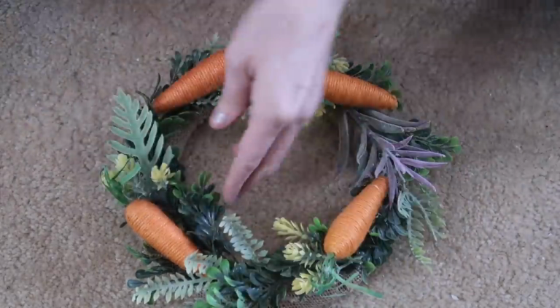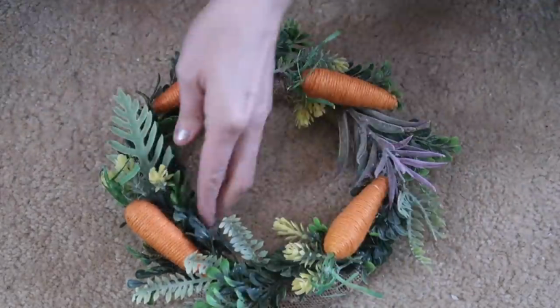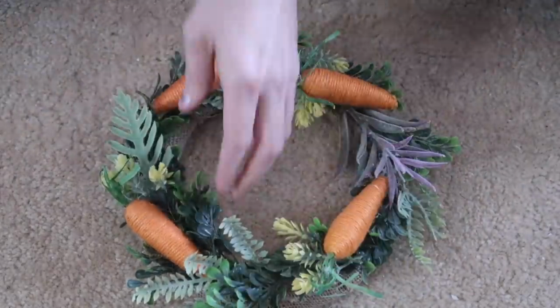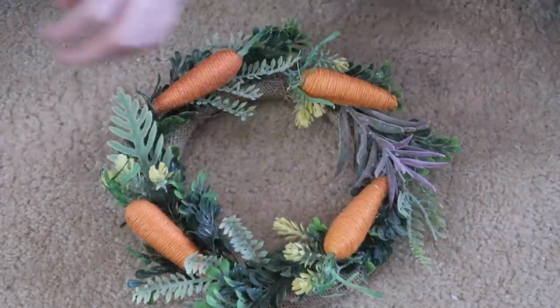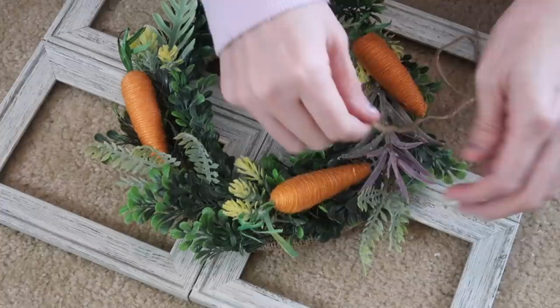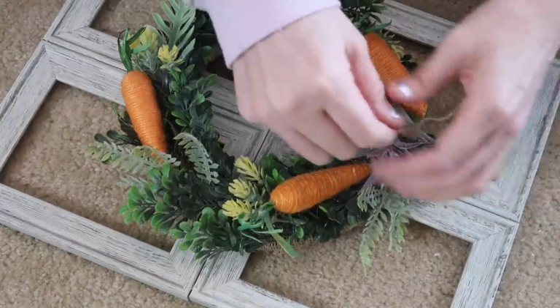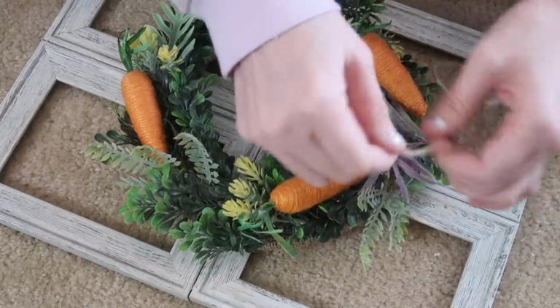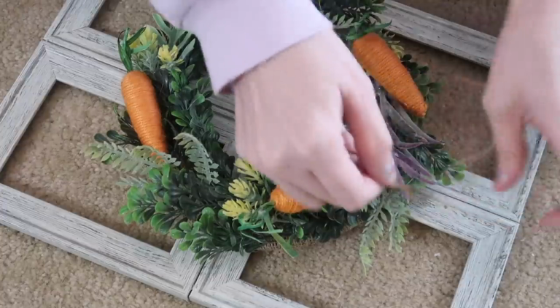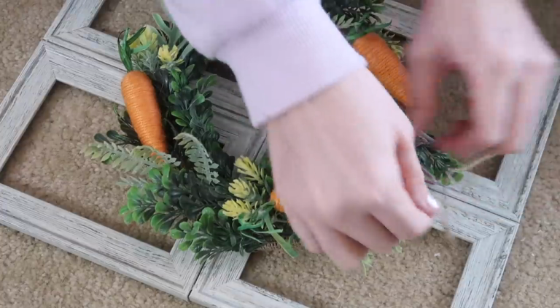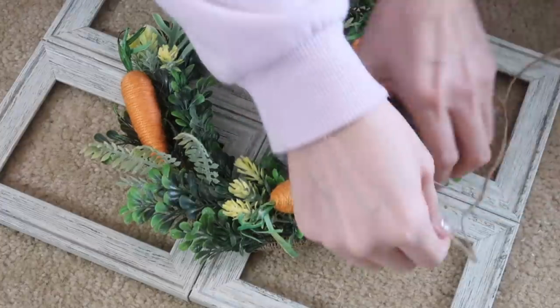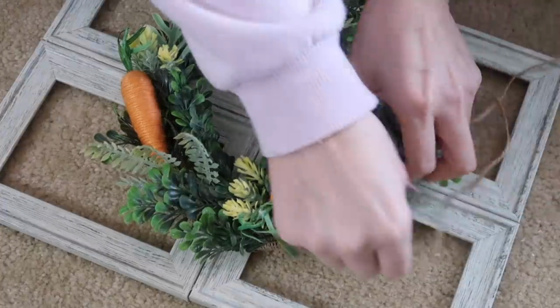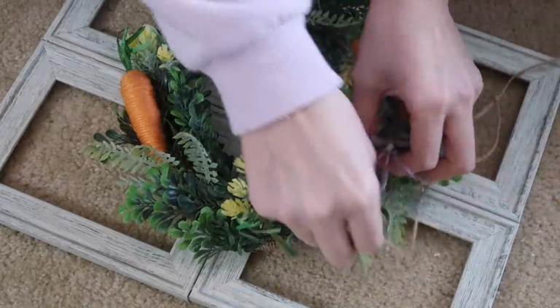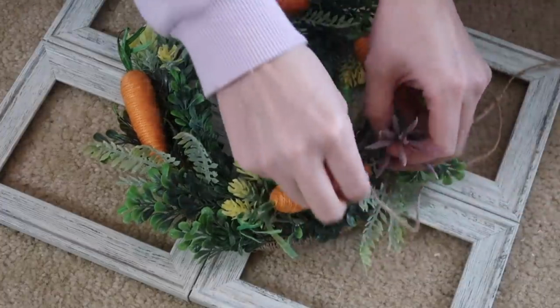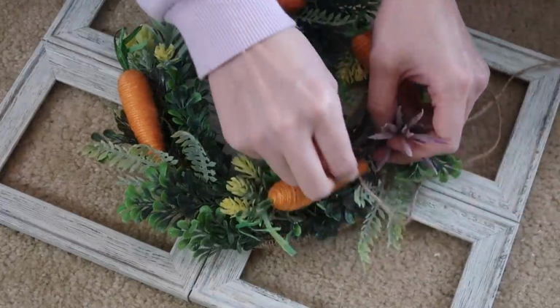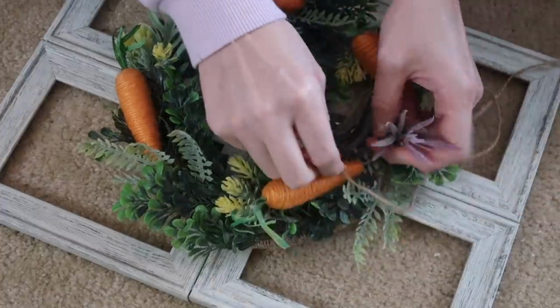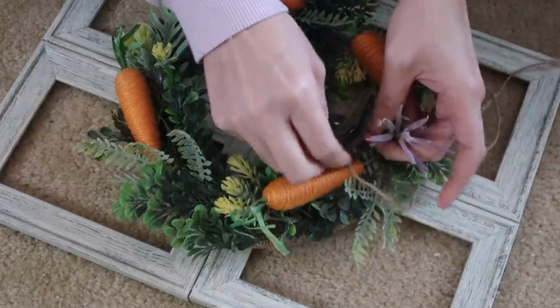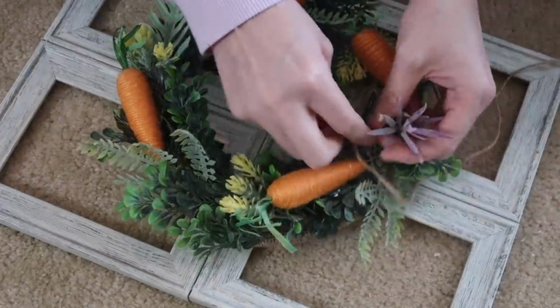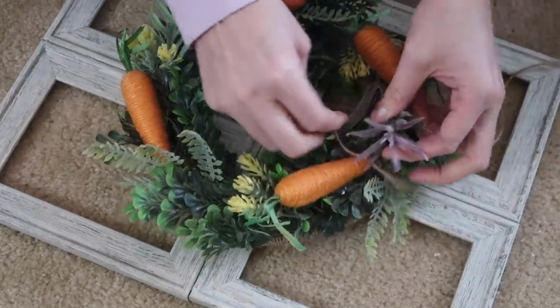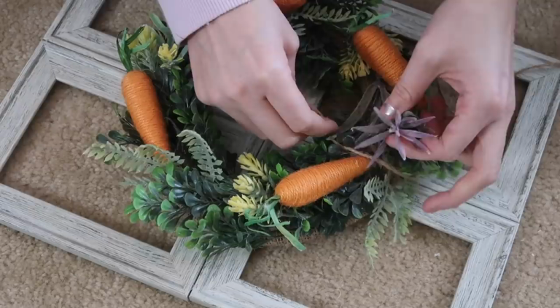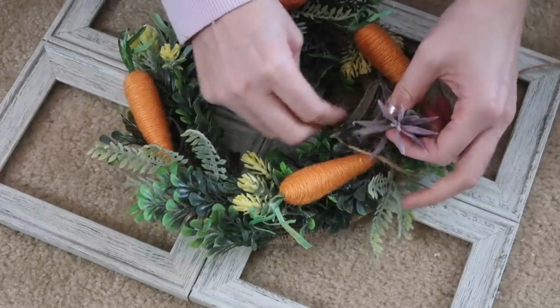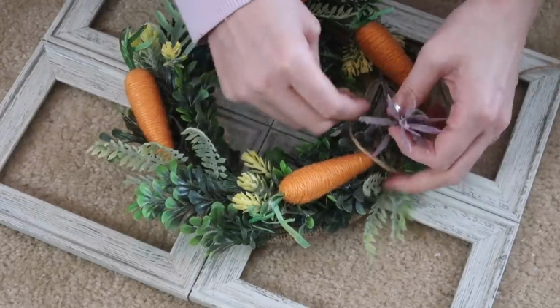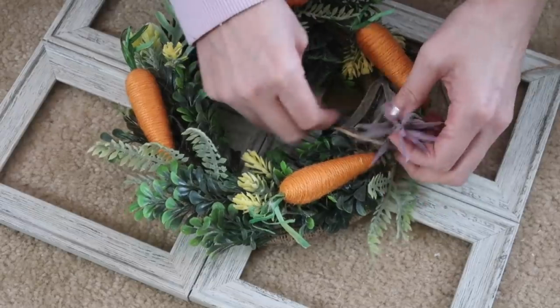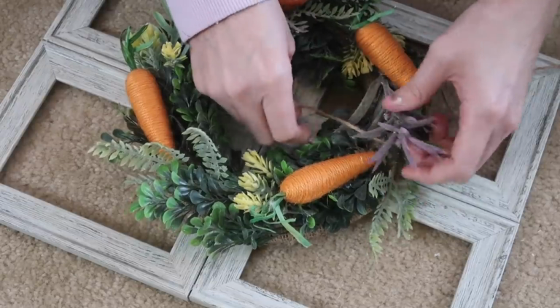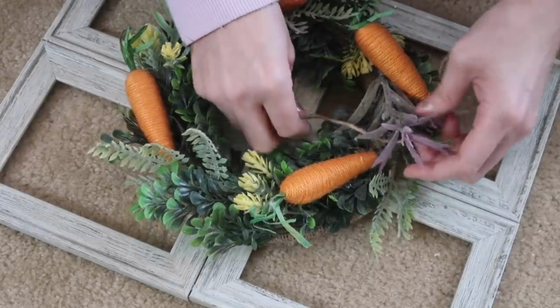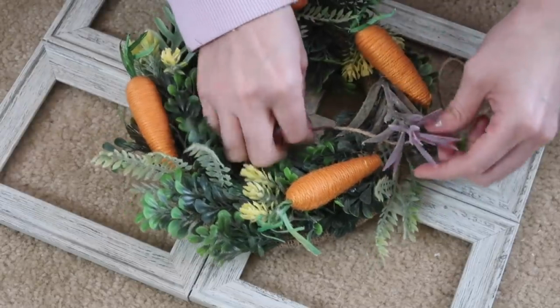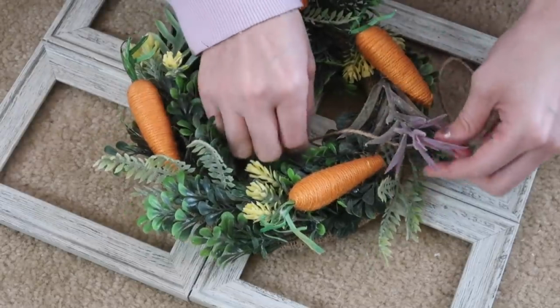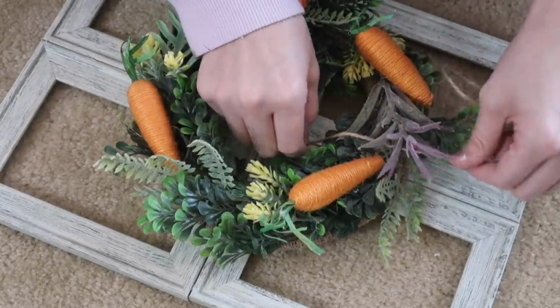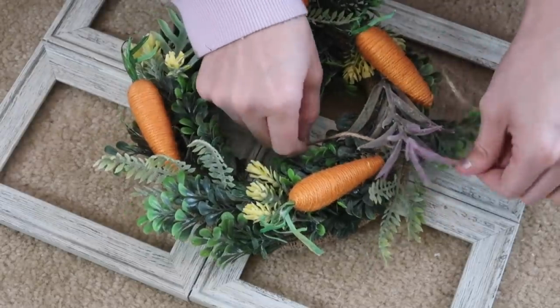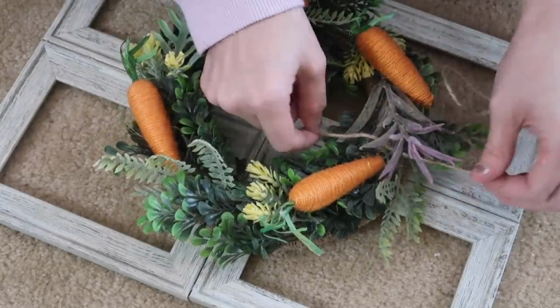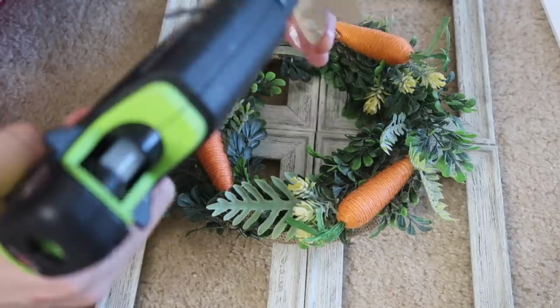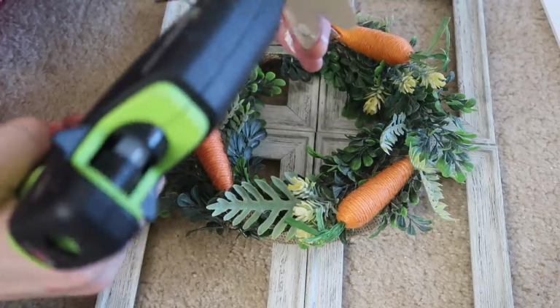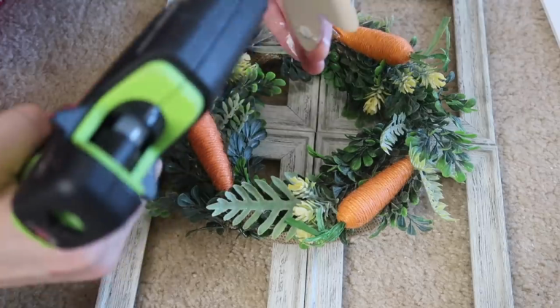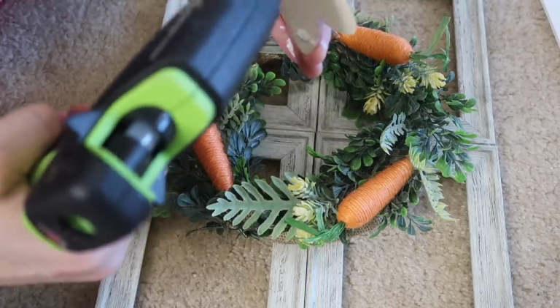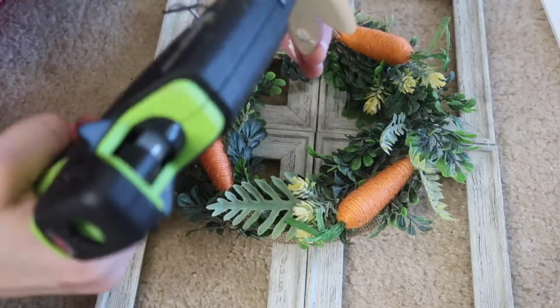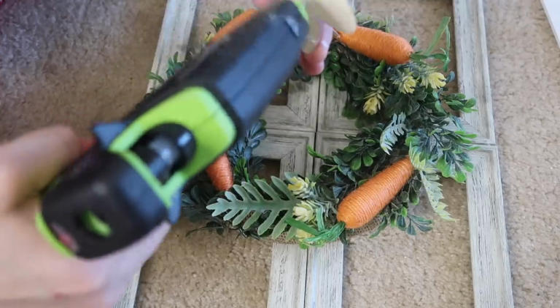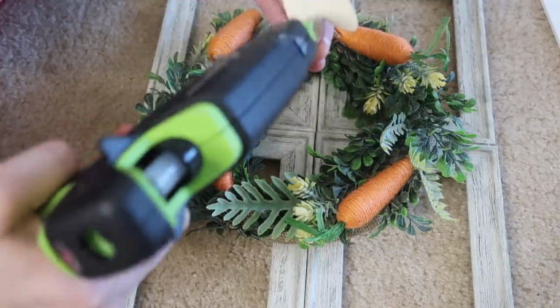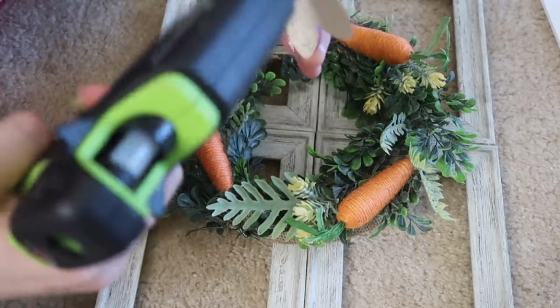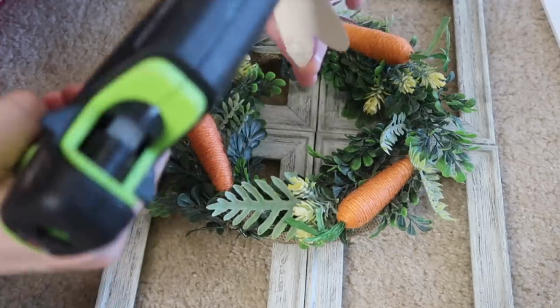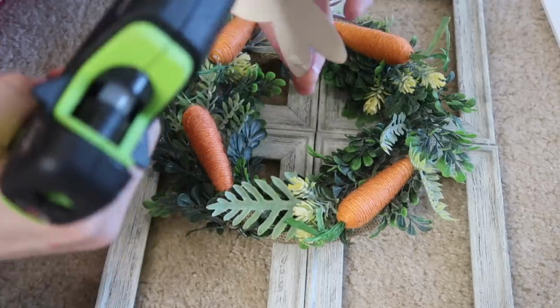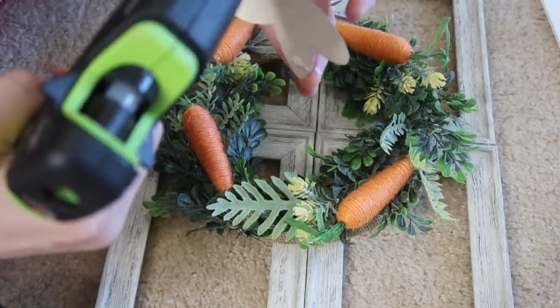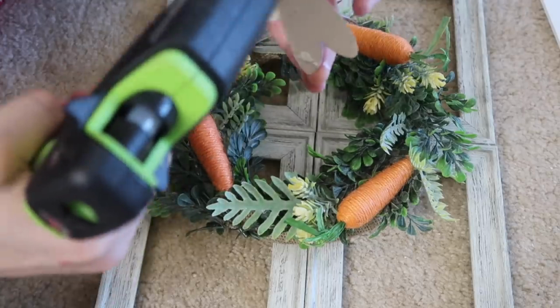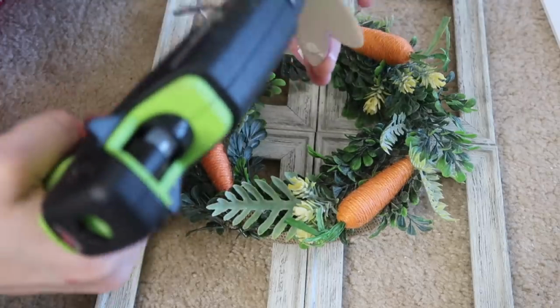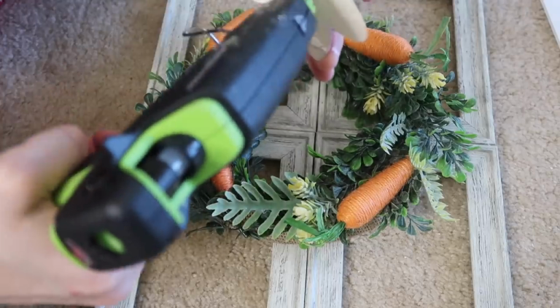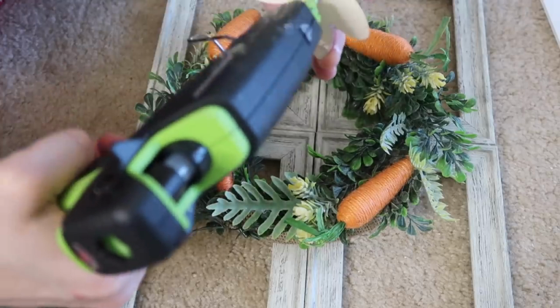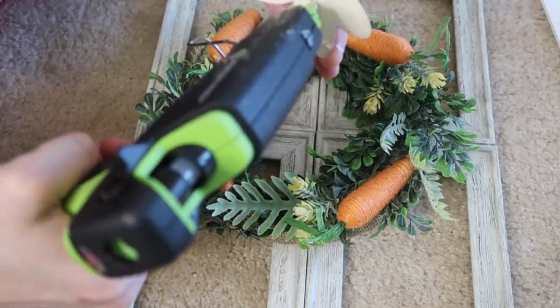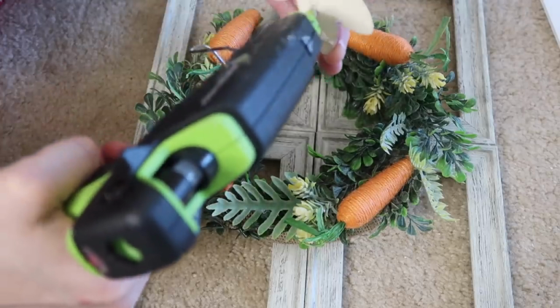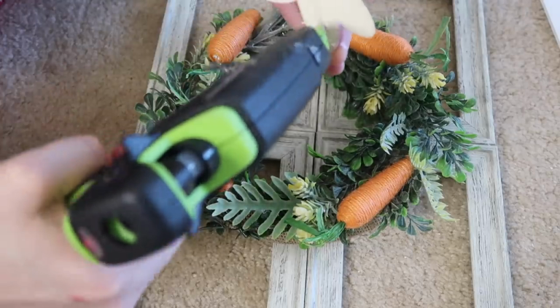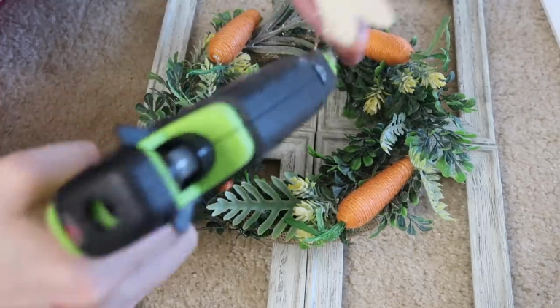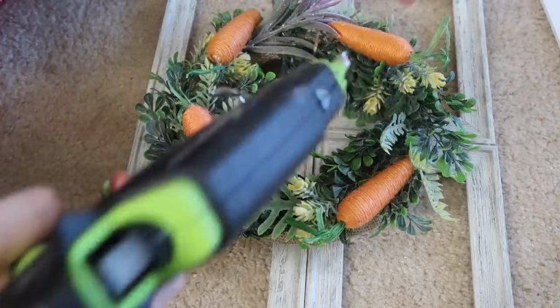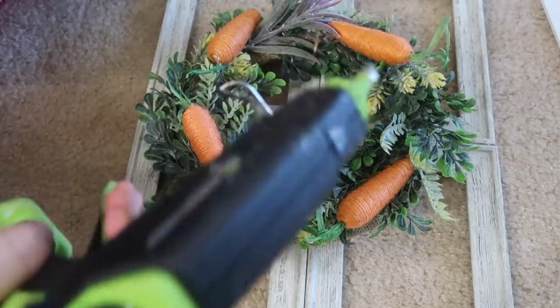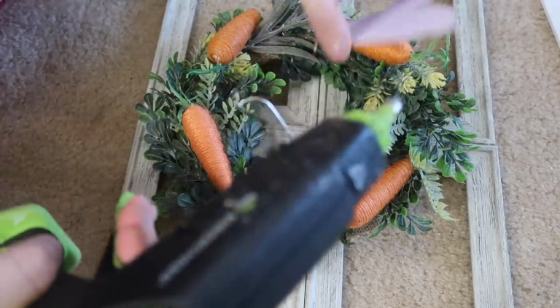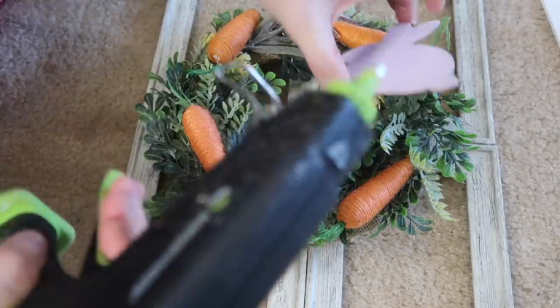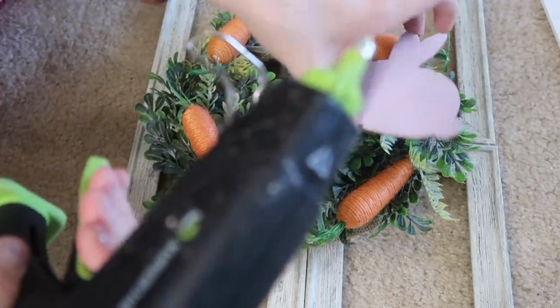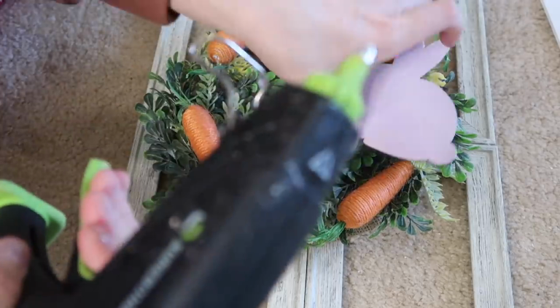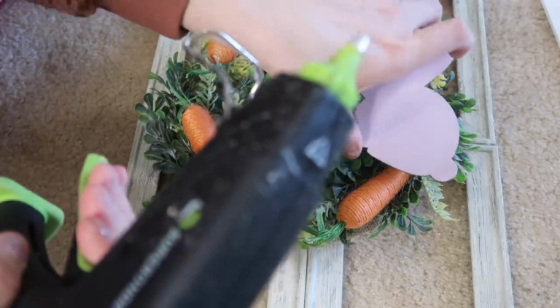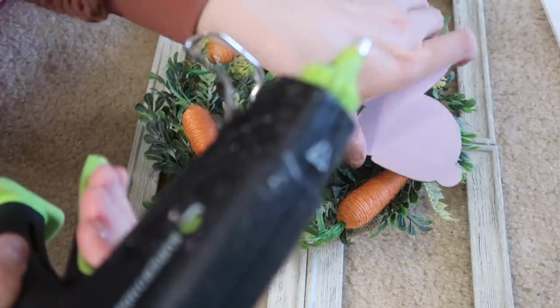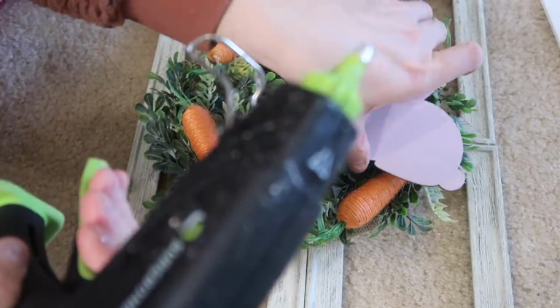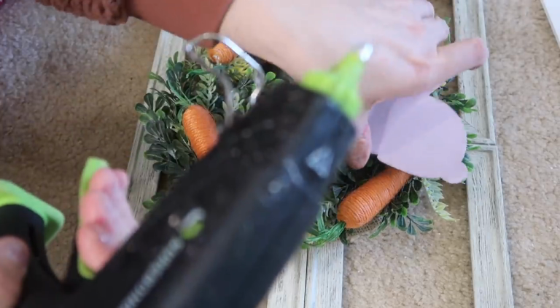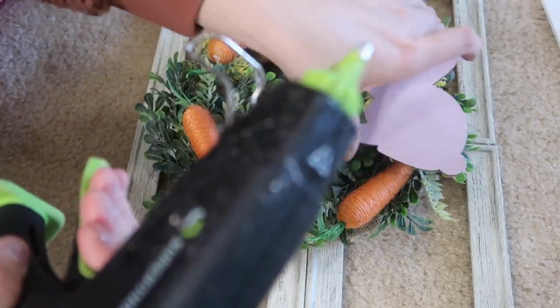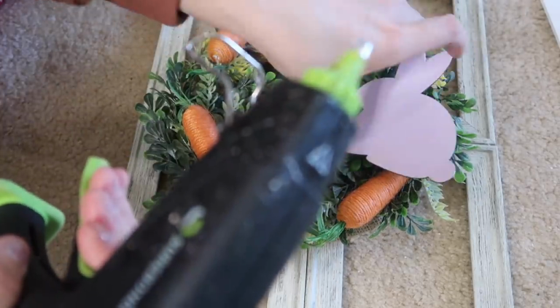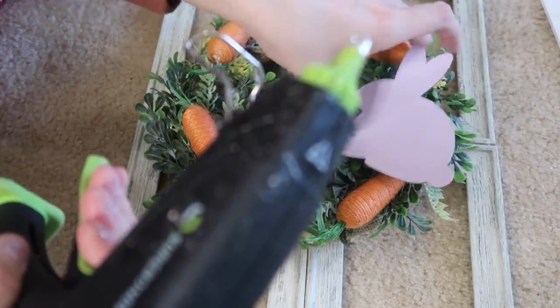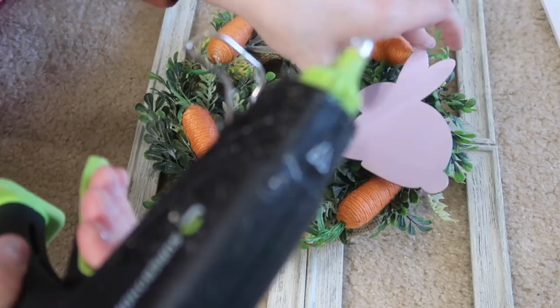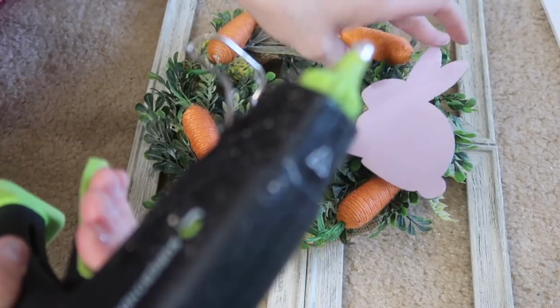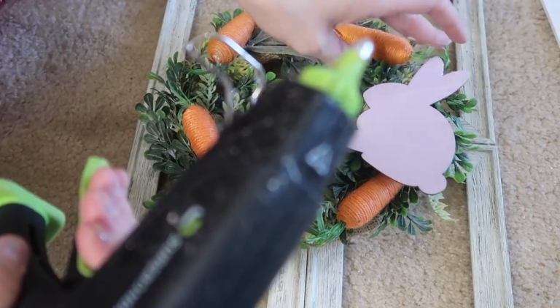To hold the wreath onto the framed window I just used some twine and tied it to the back.